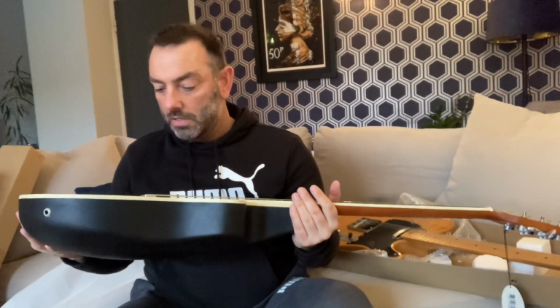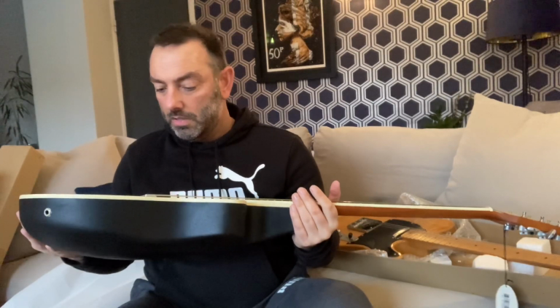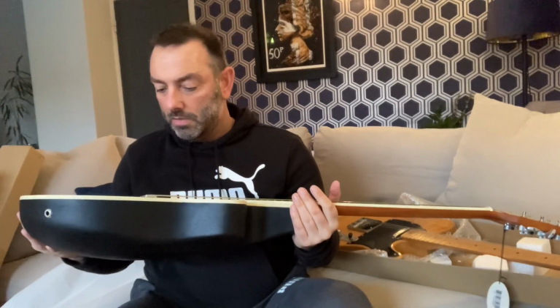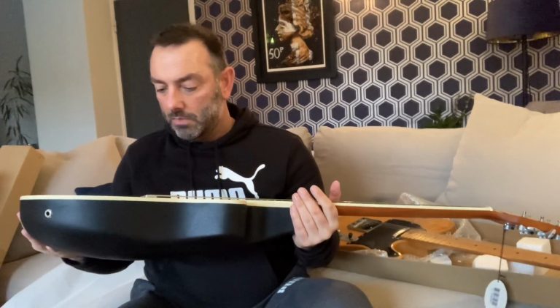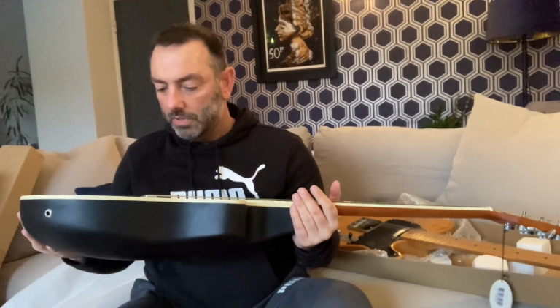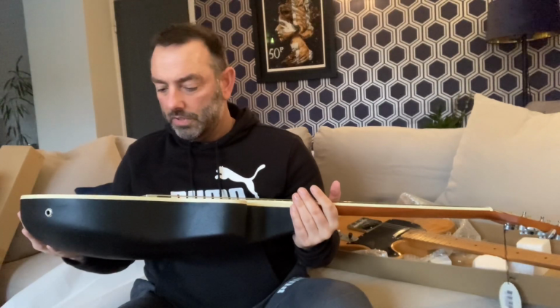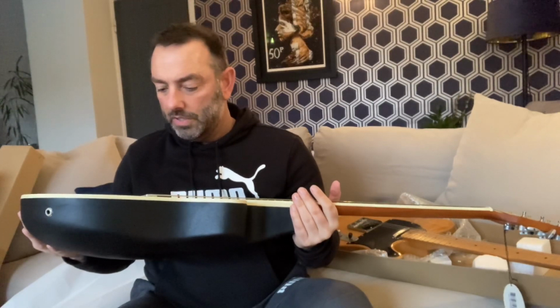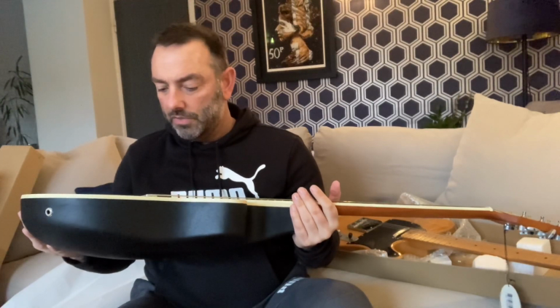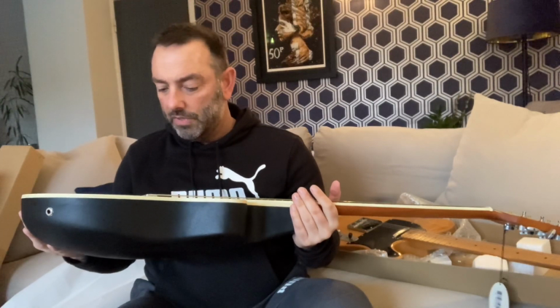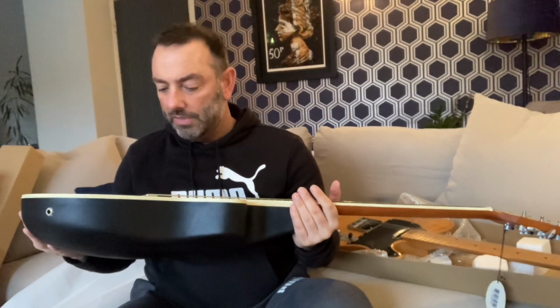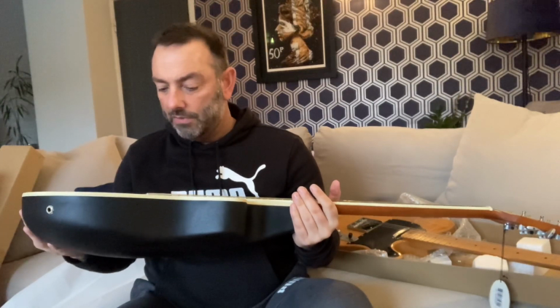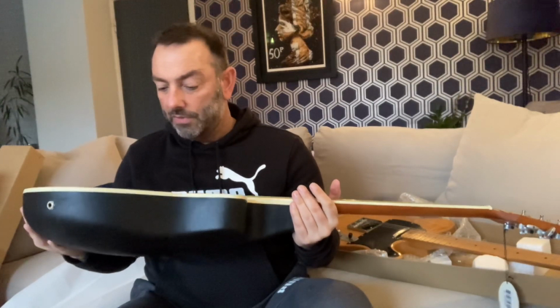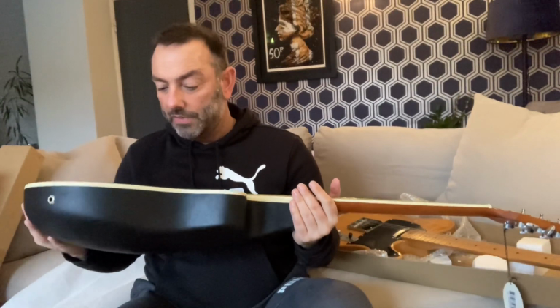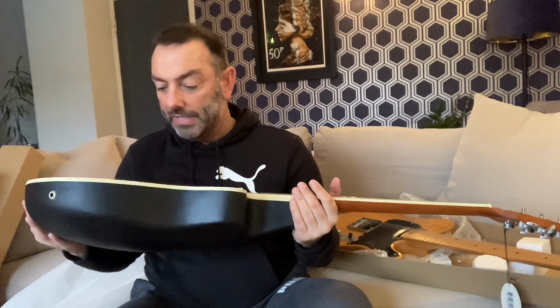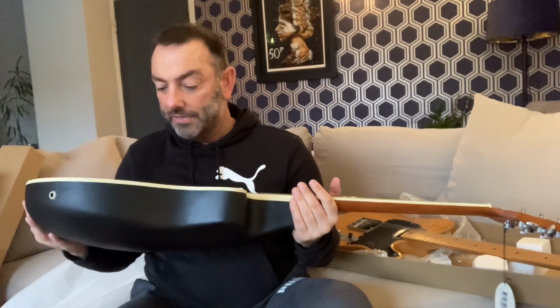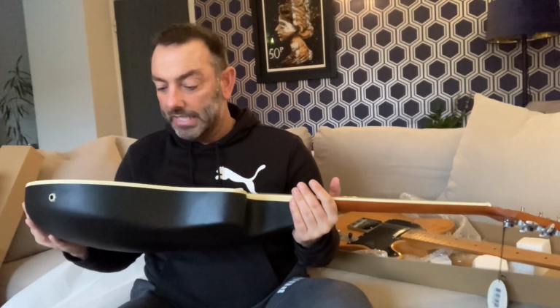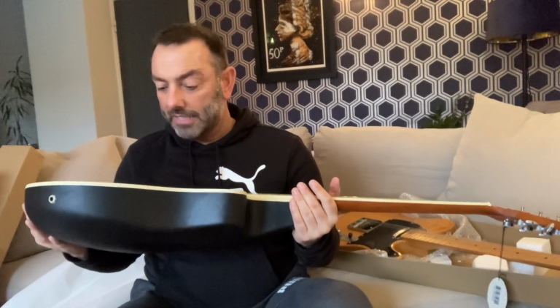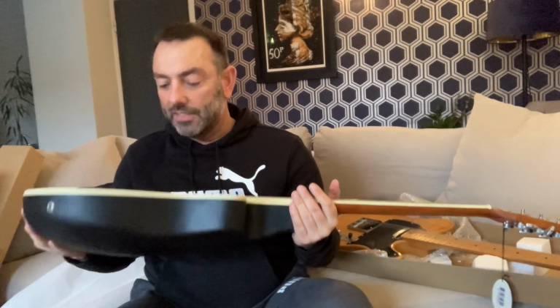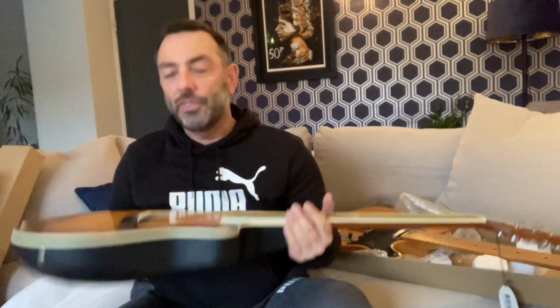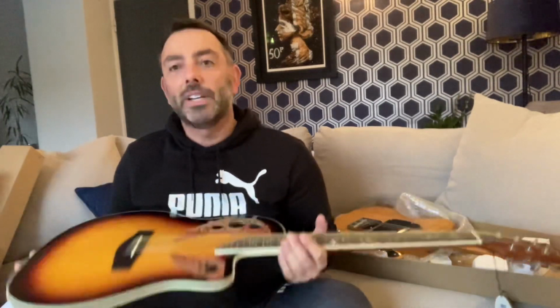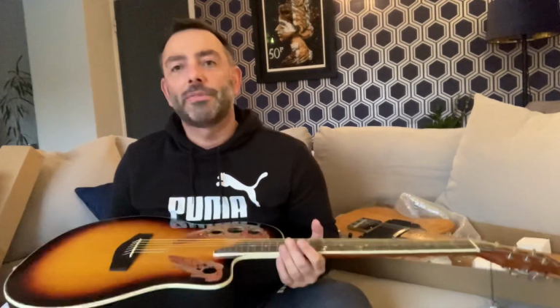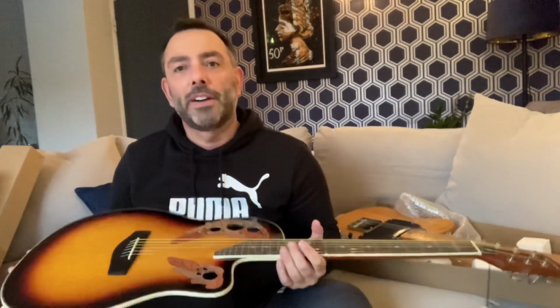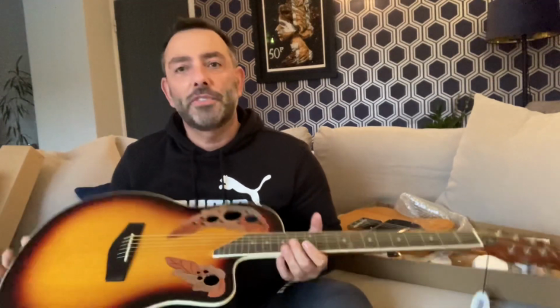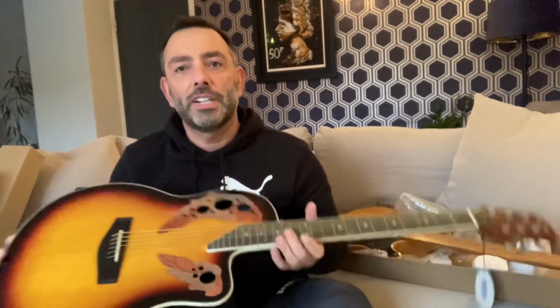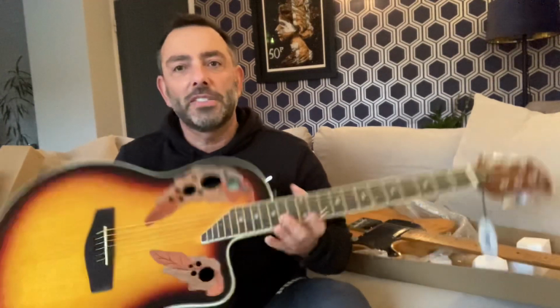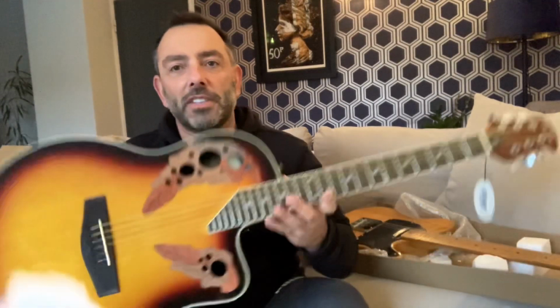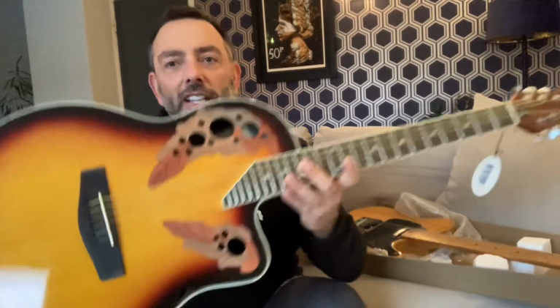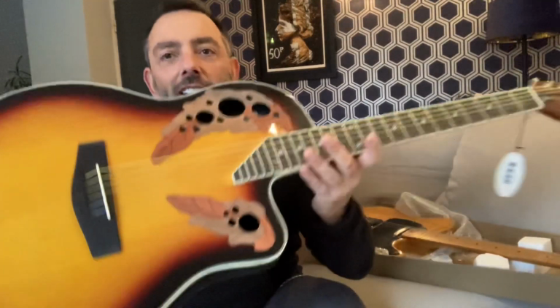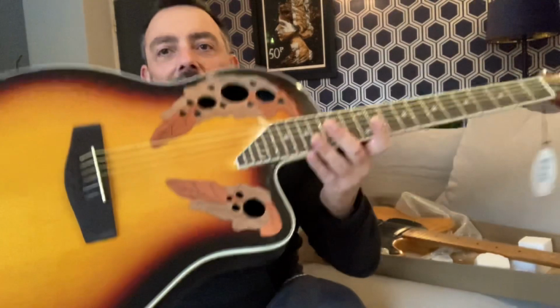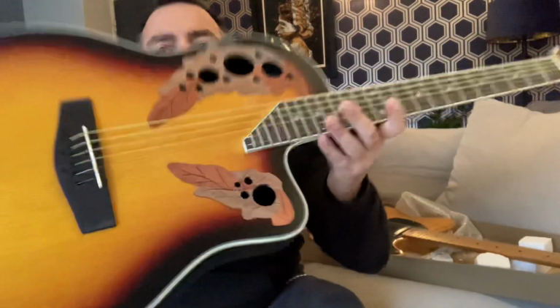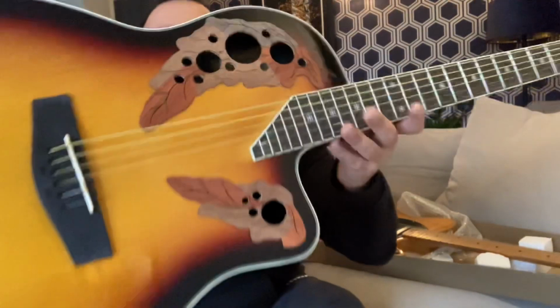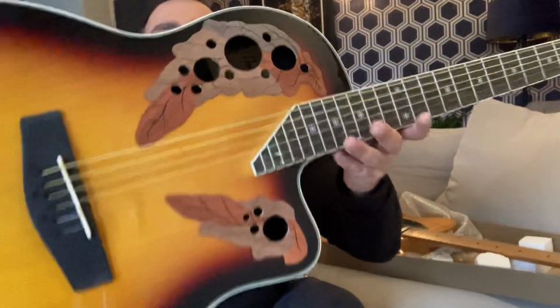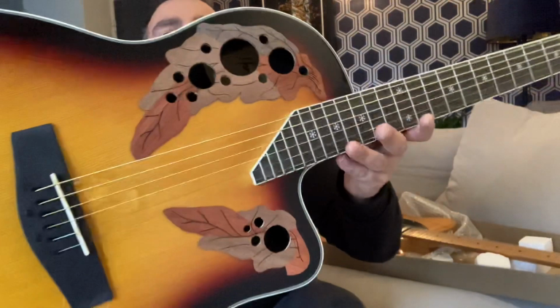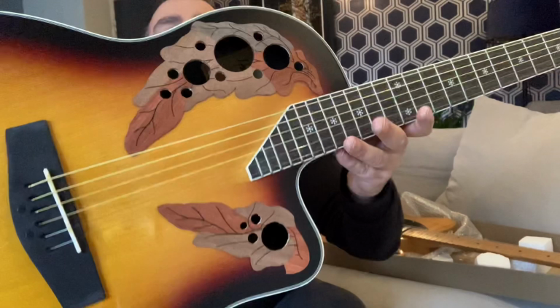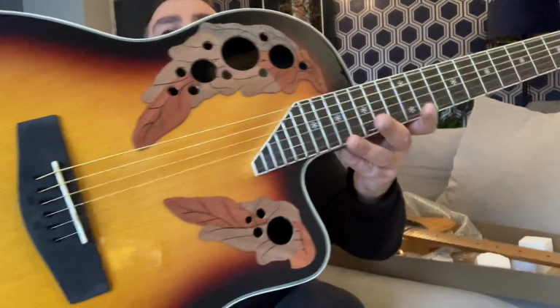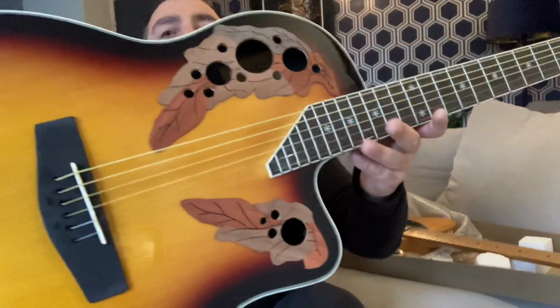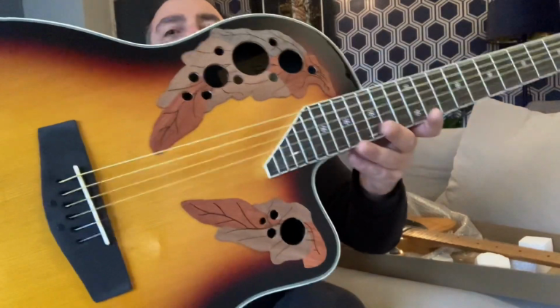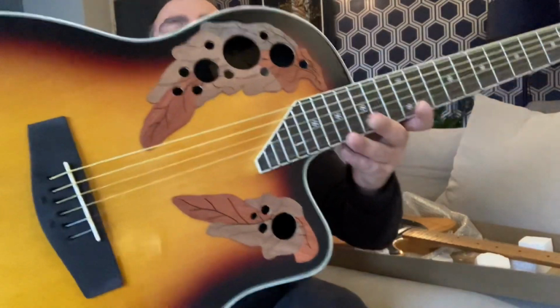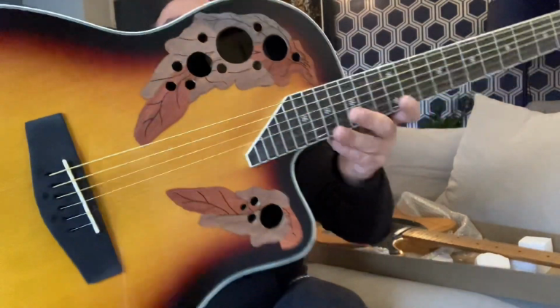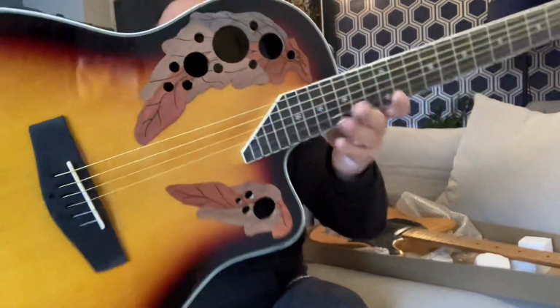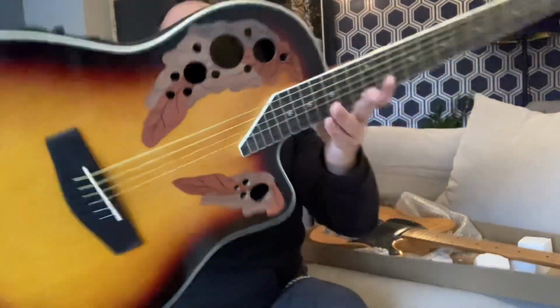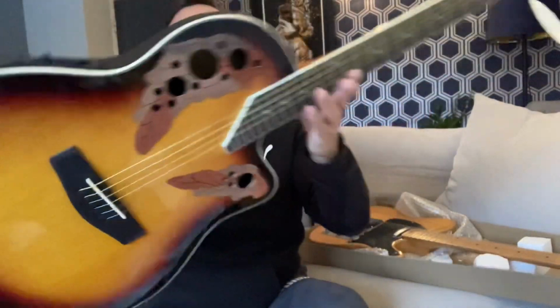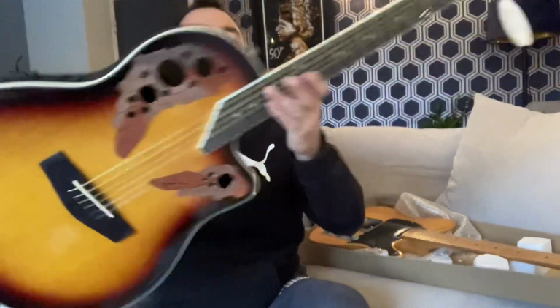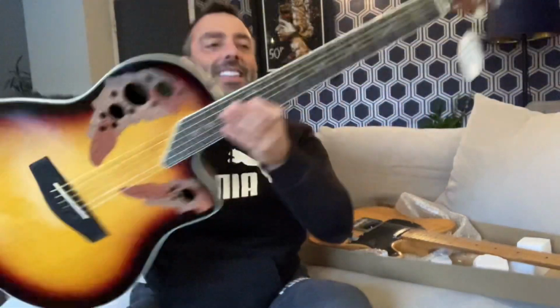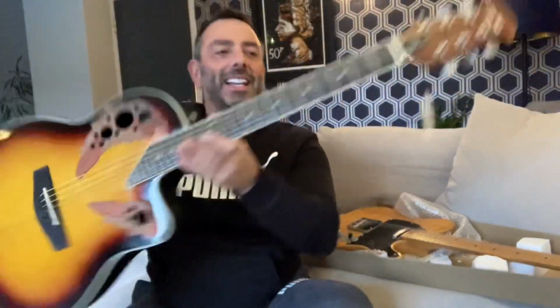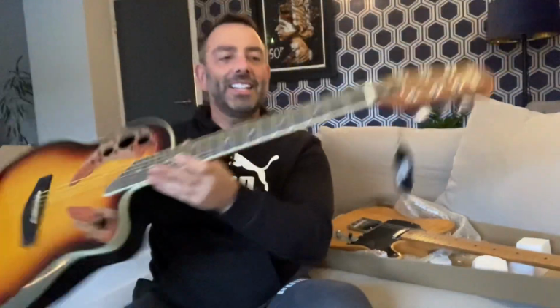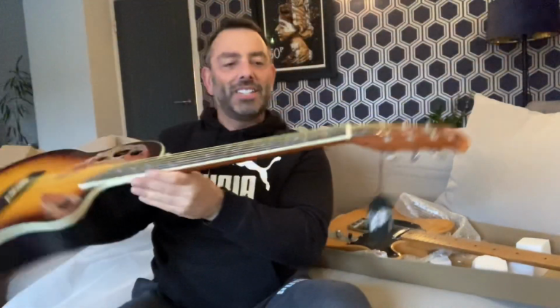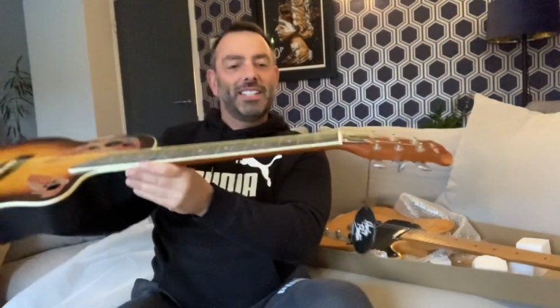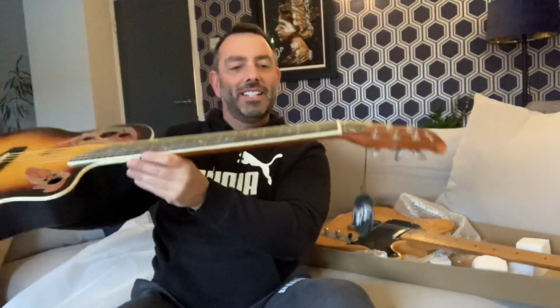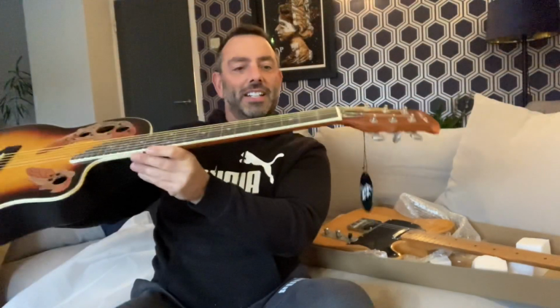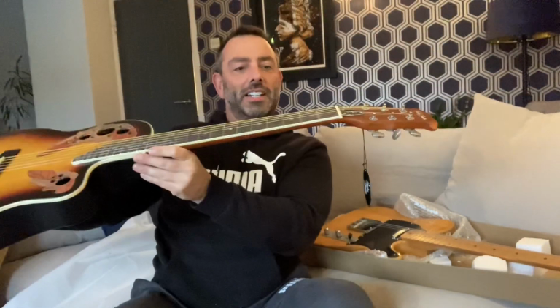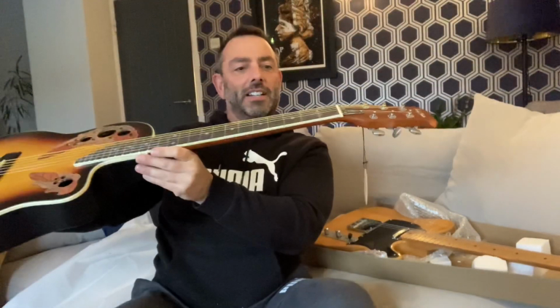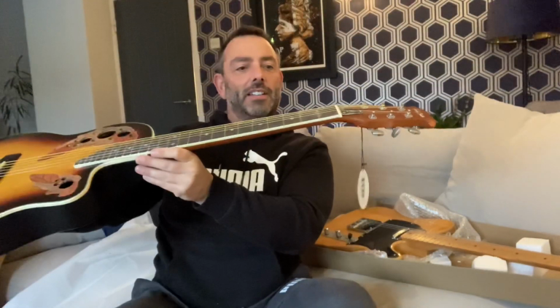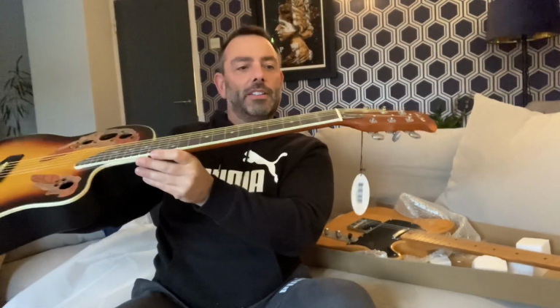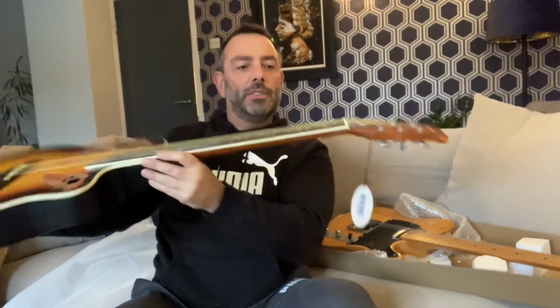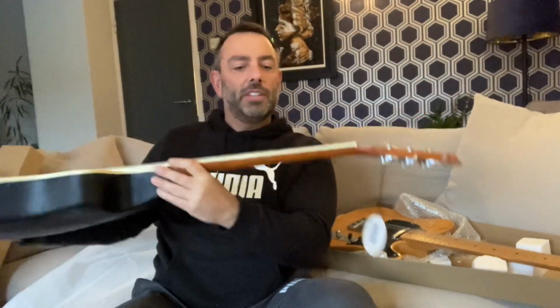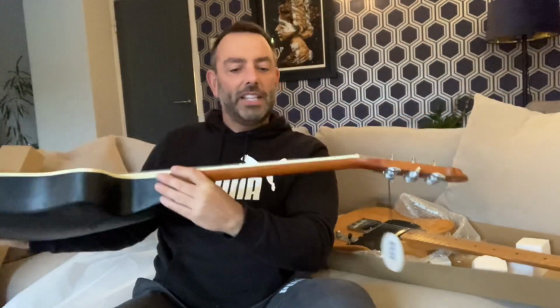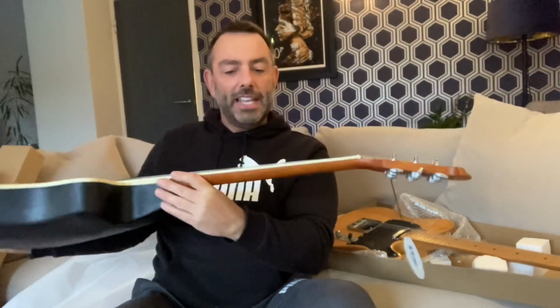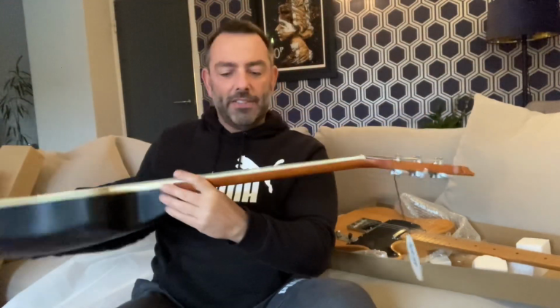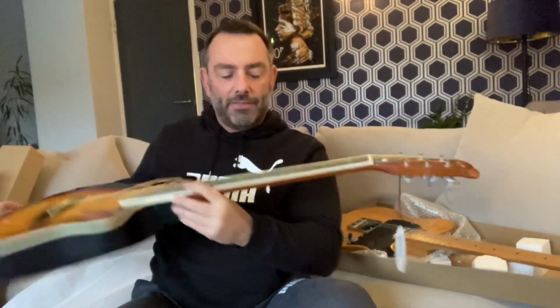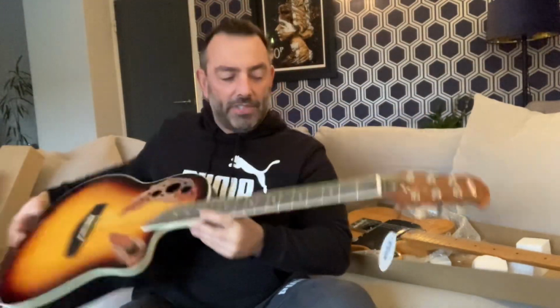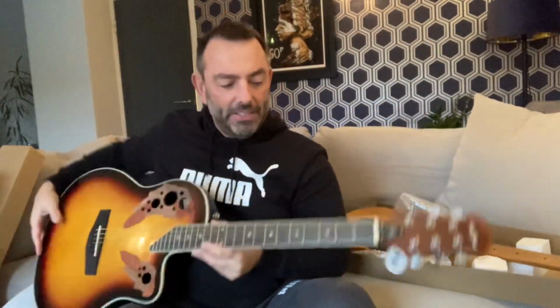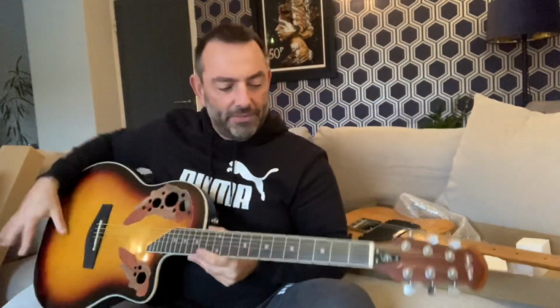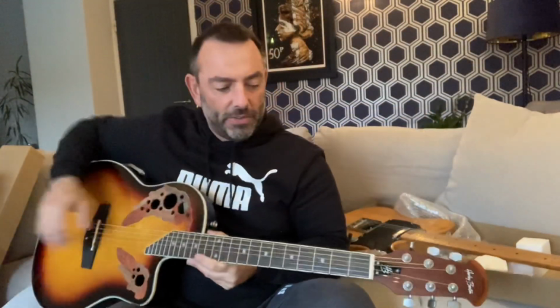One, two, three, four, five, six — I thought it had five strings on it! The action looks okay really.